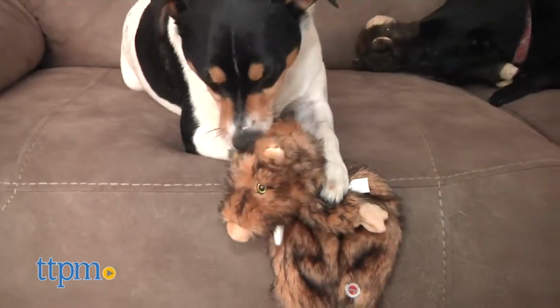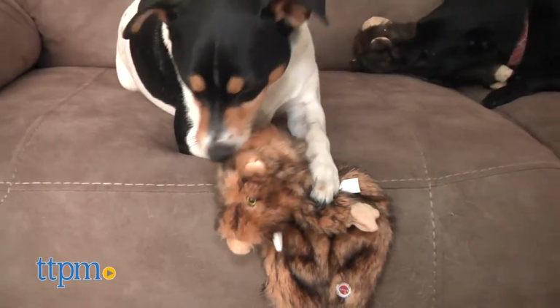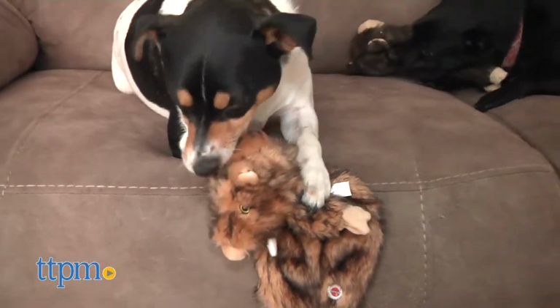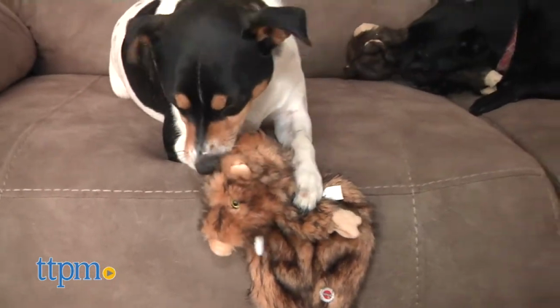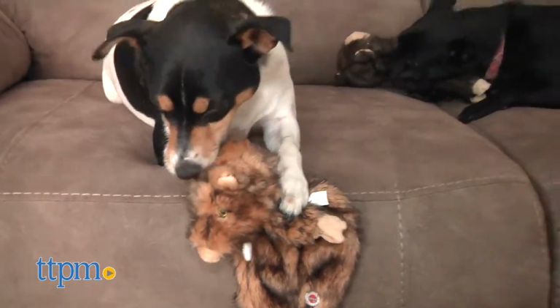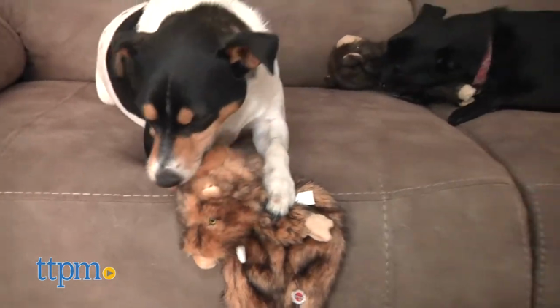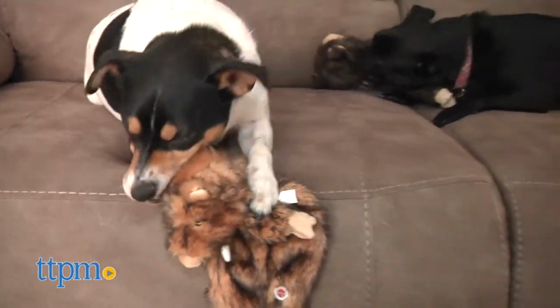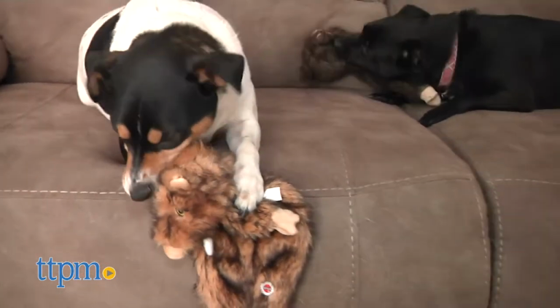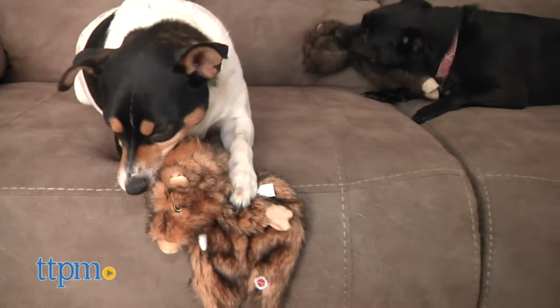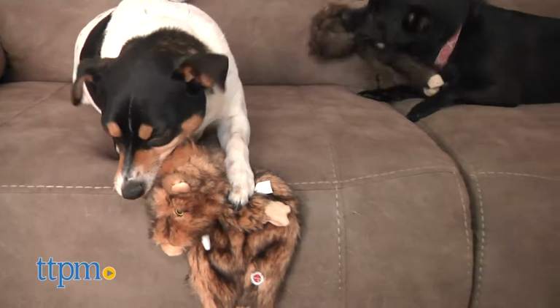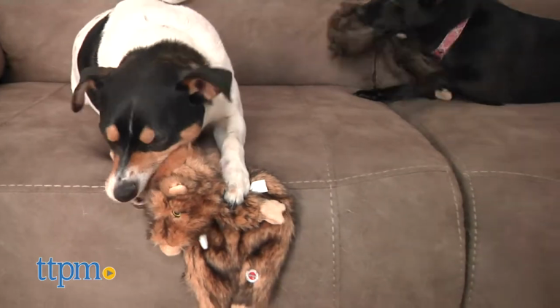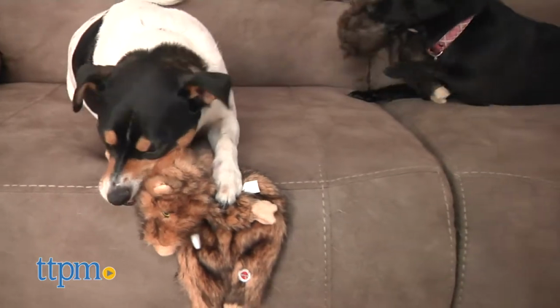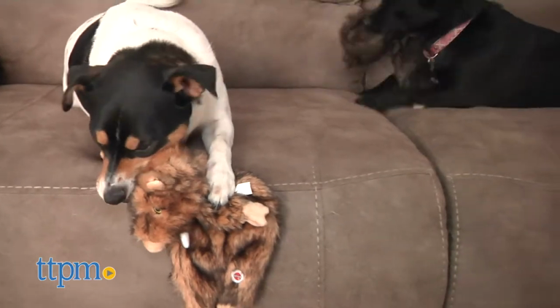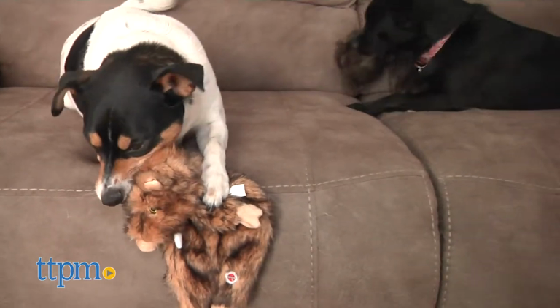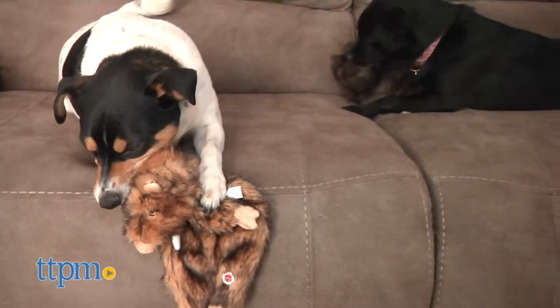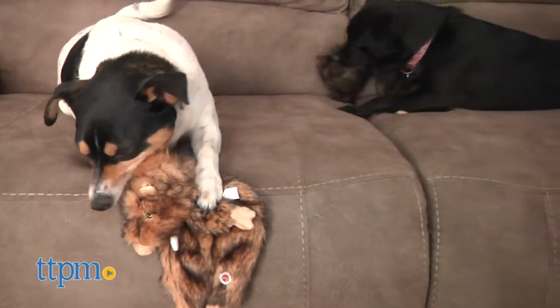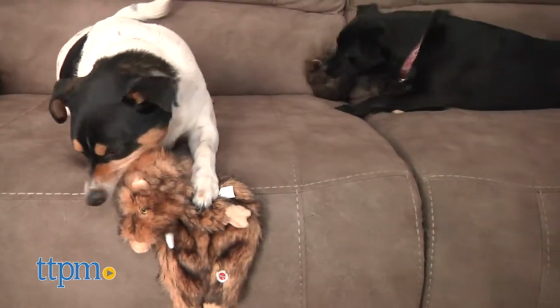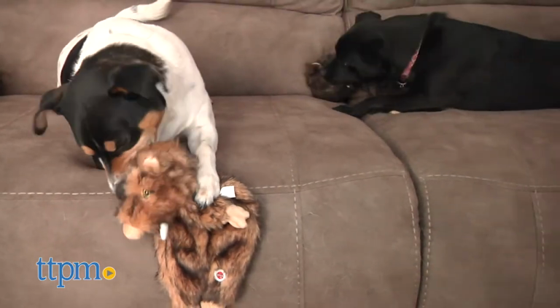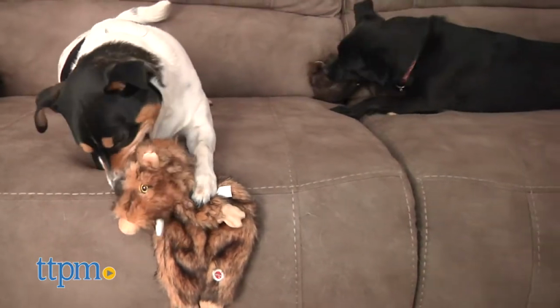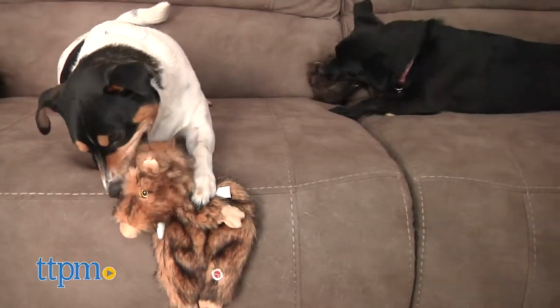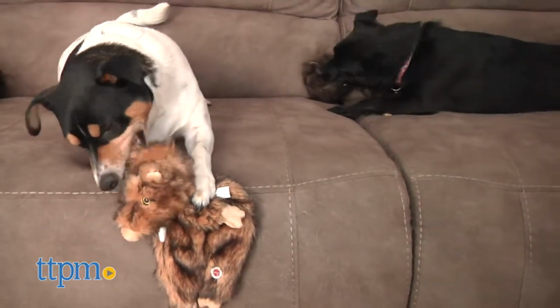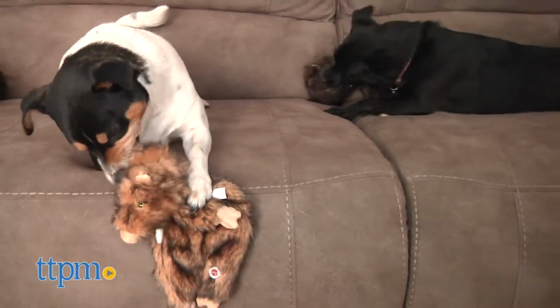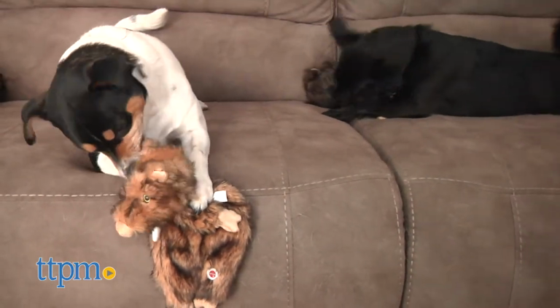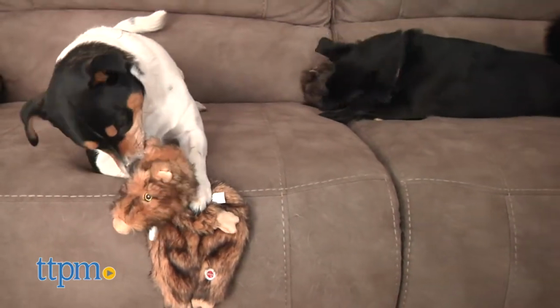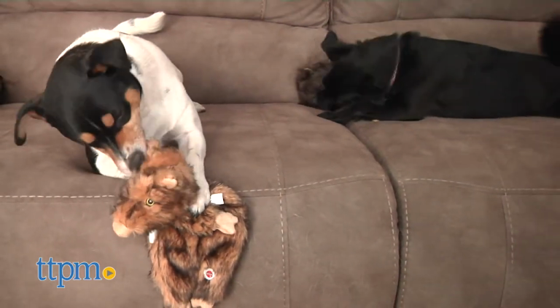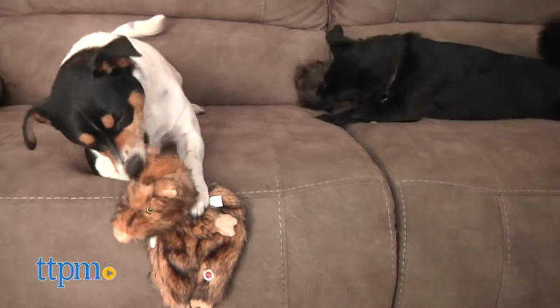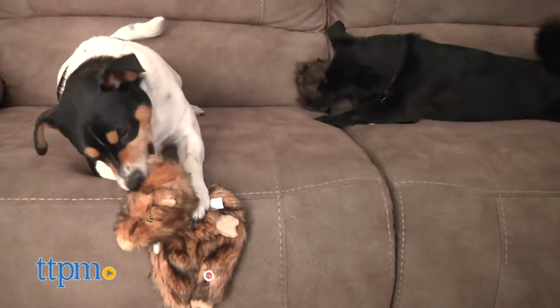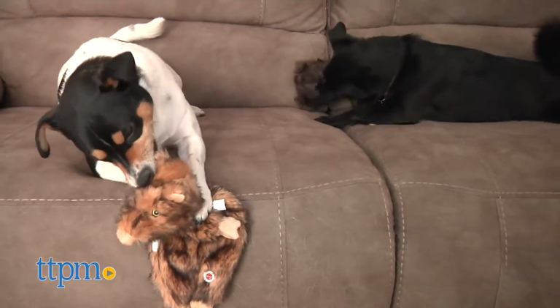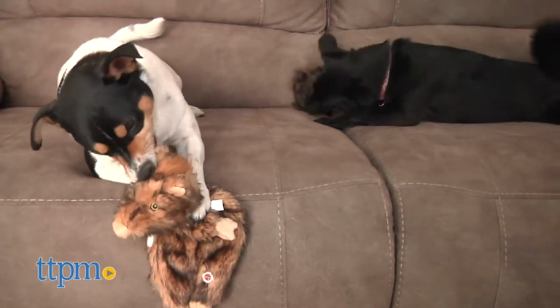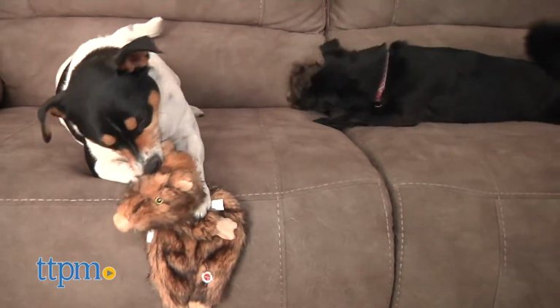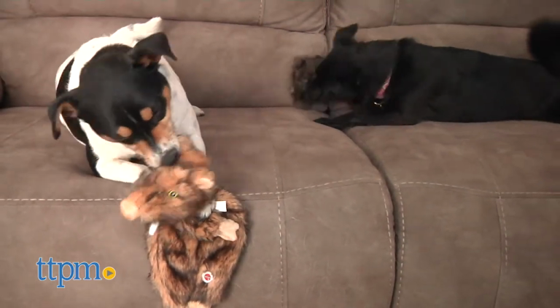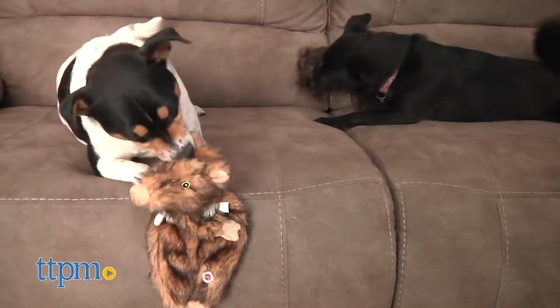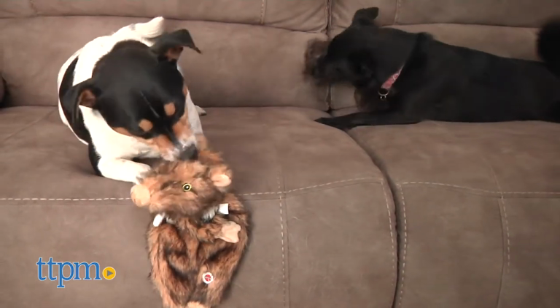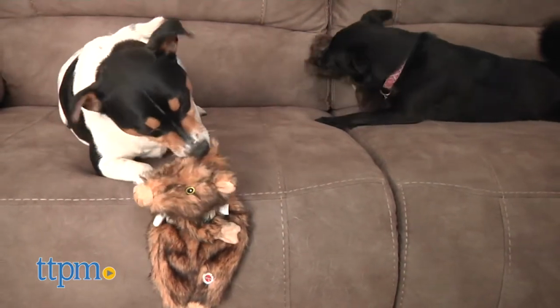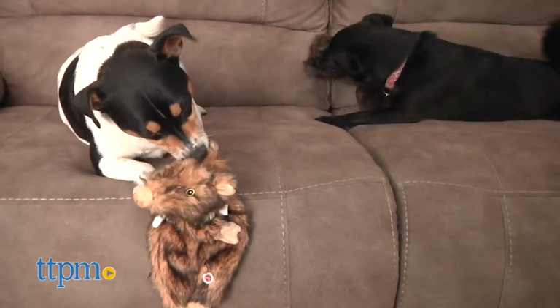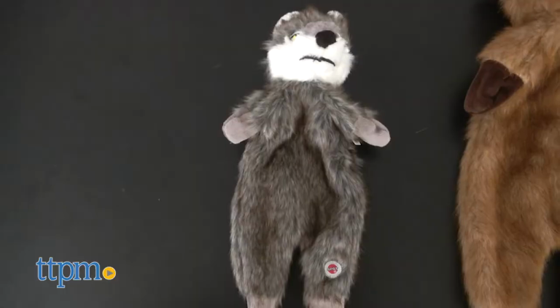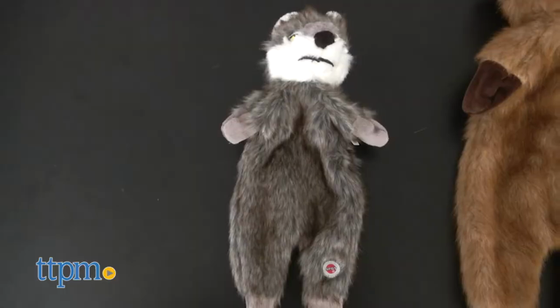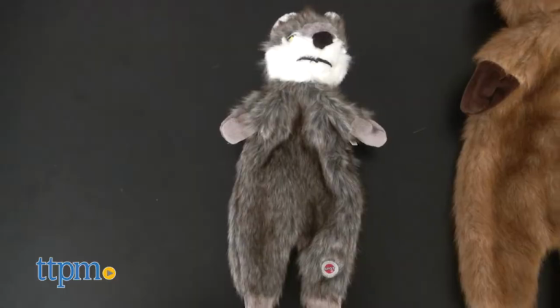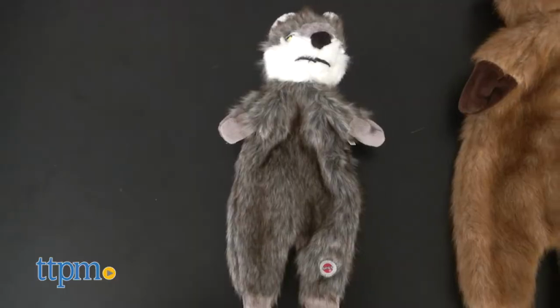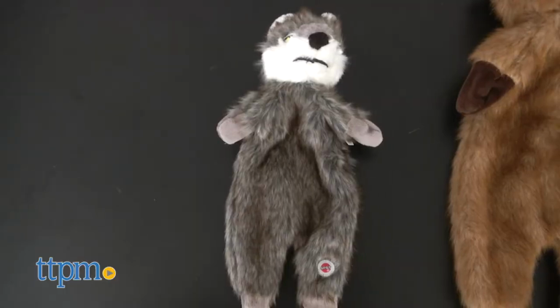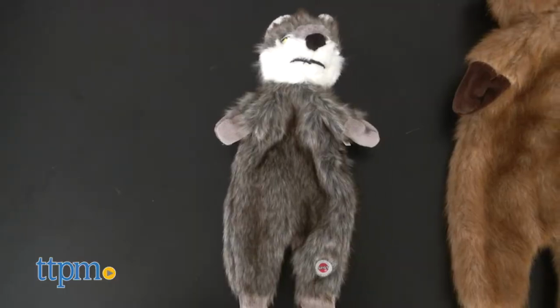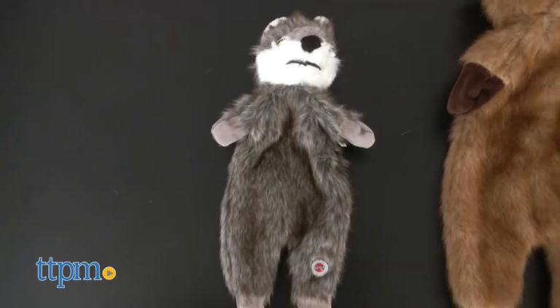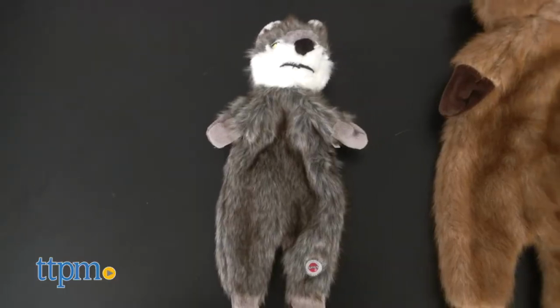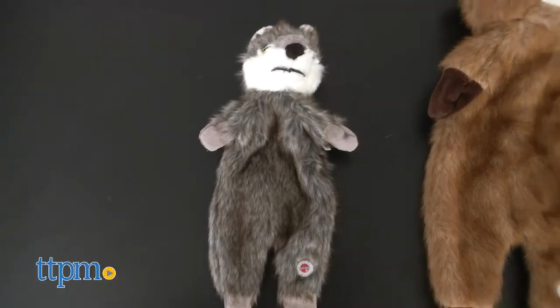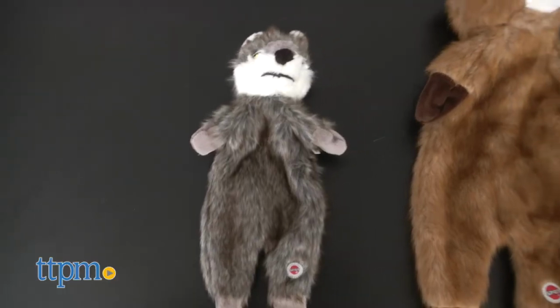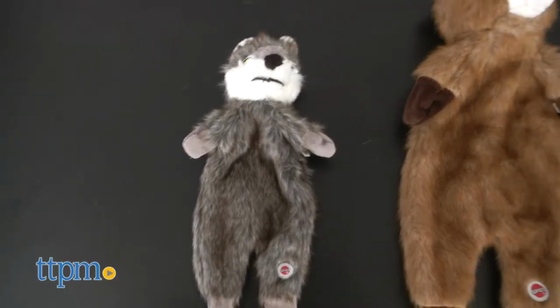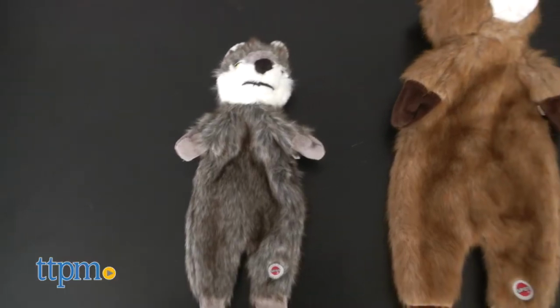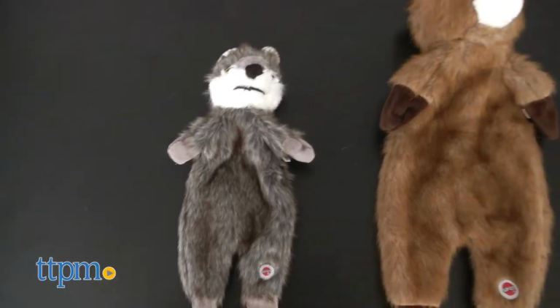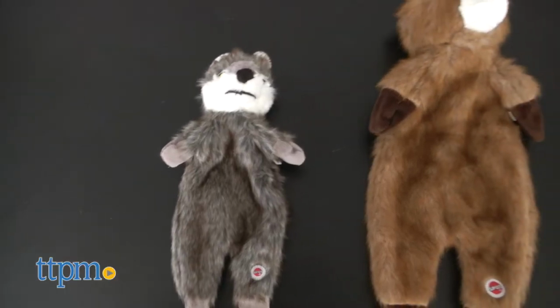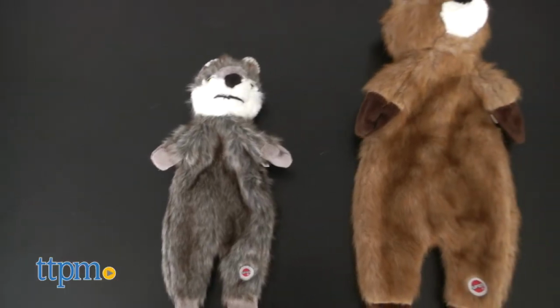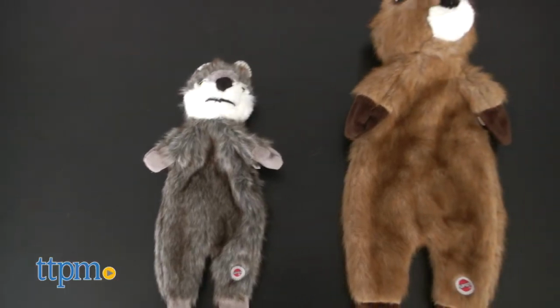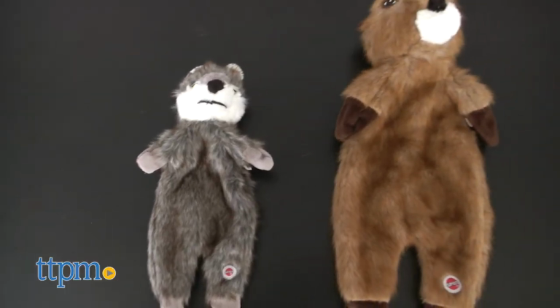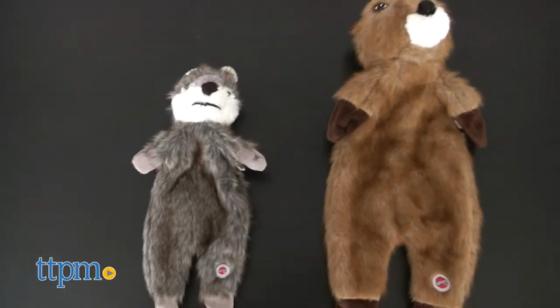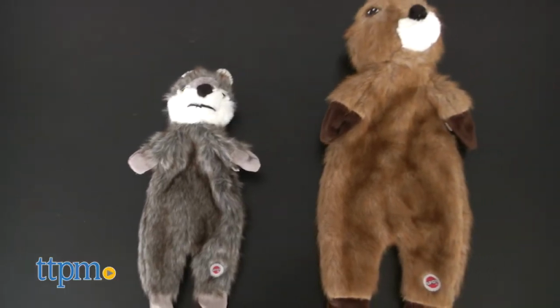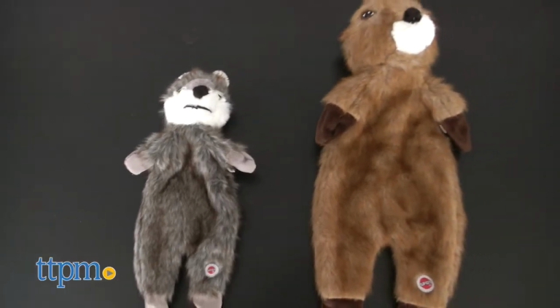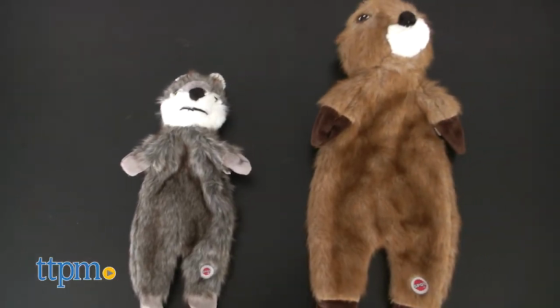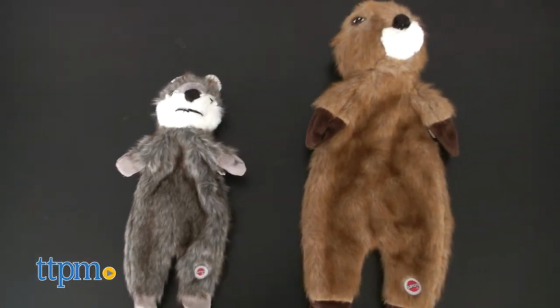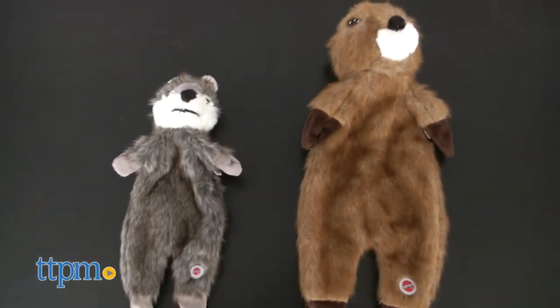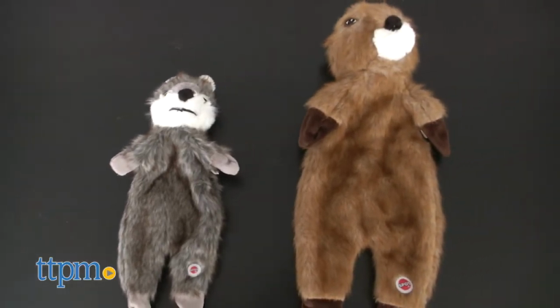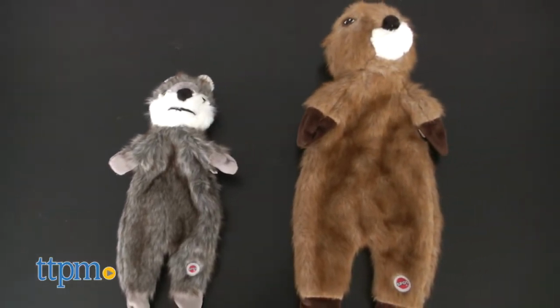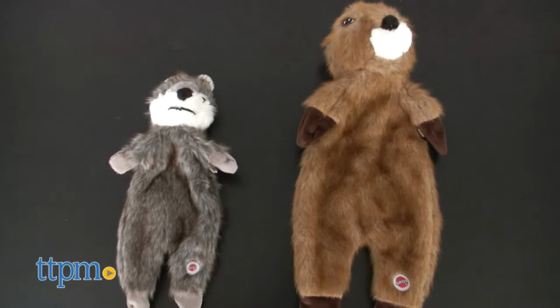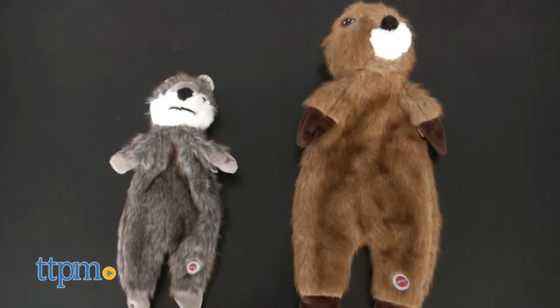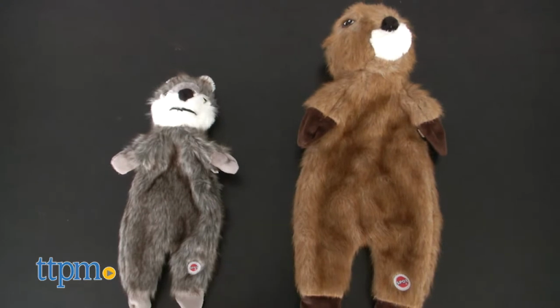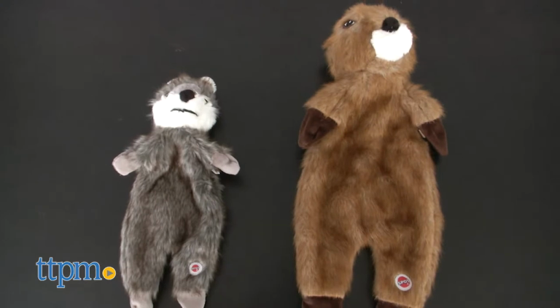The Furs are offered in two sizes: 13.5 inch for smaller dogs and 20 inch for larger dogs.